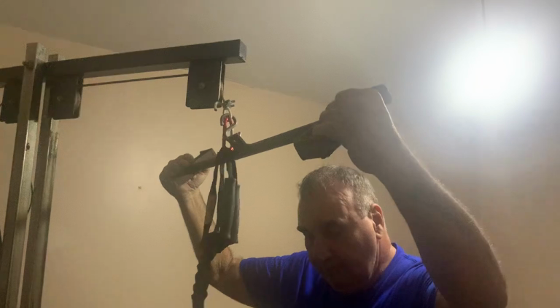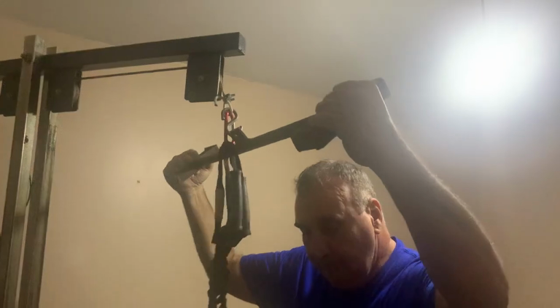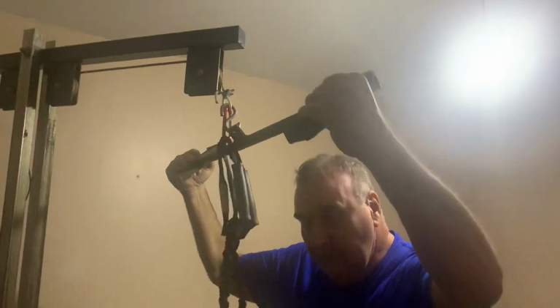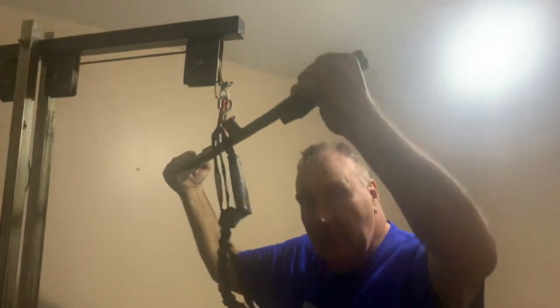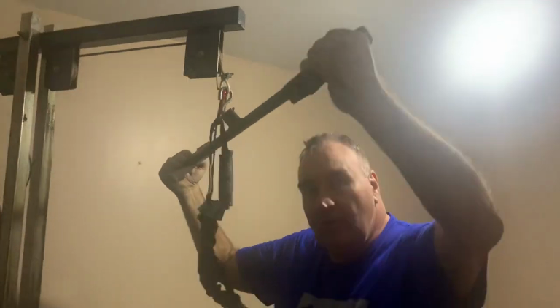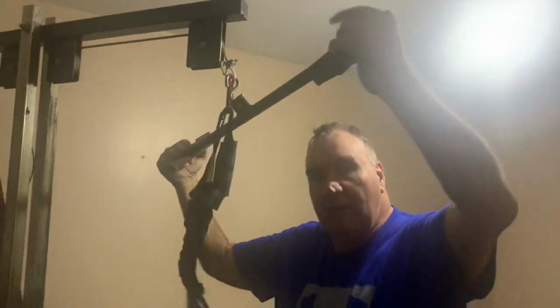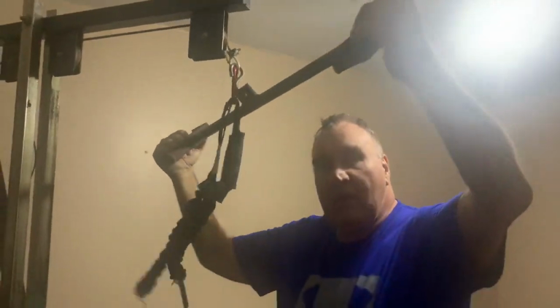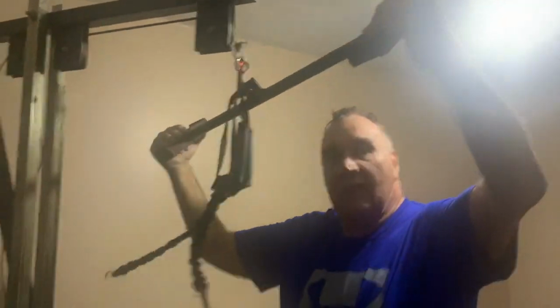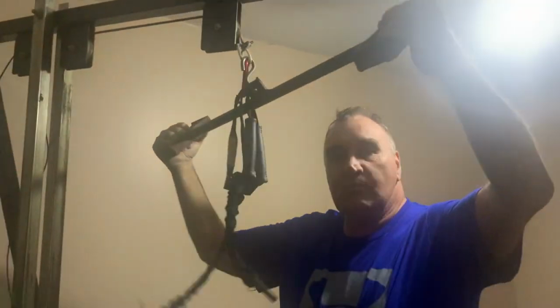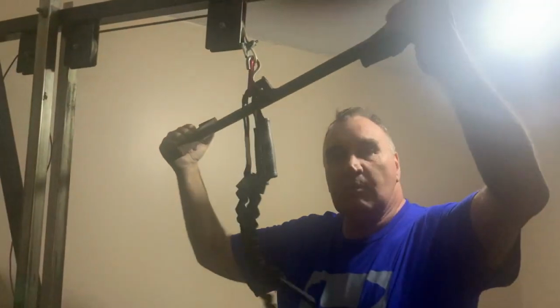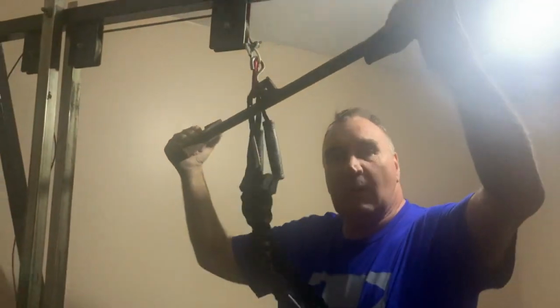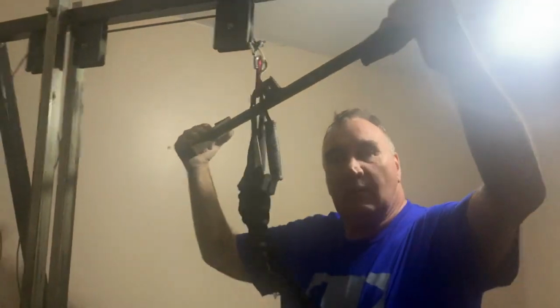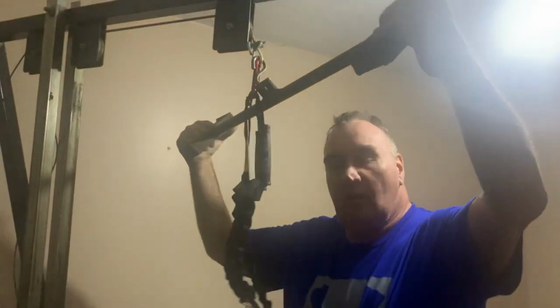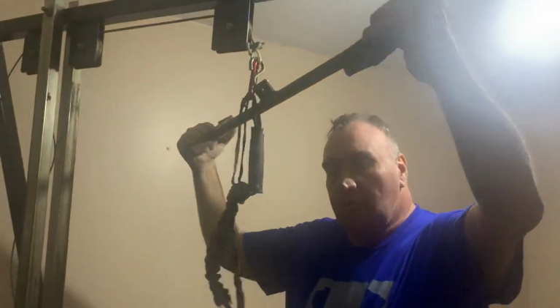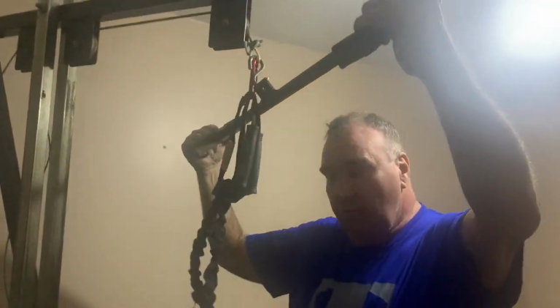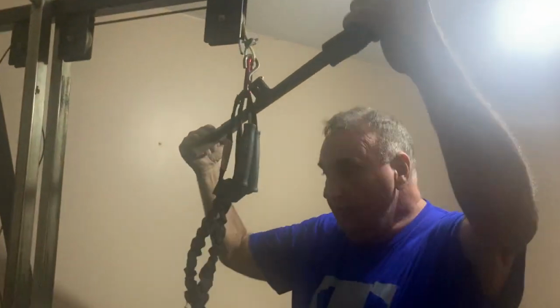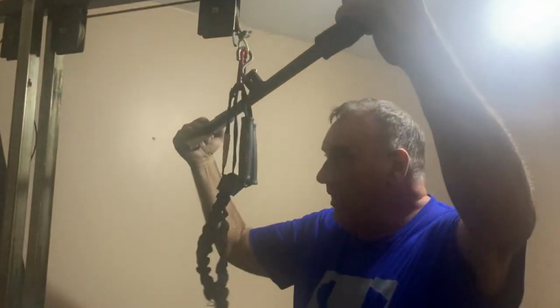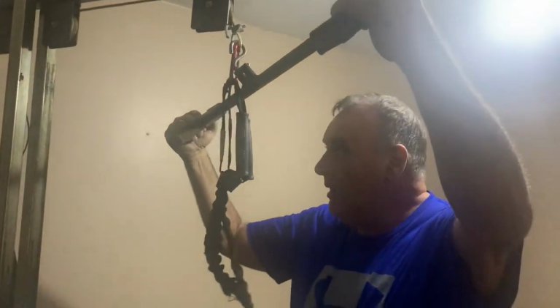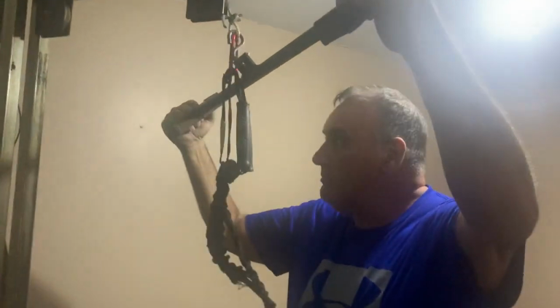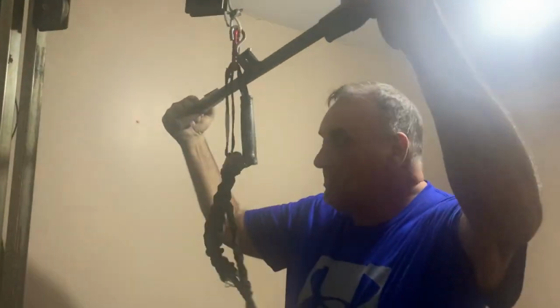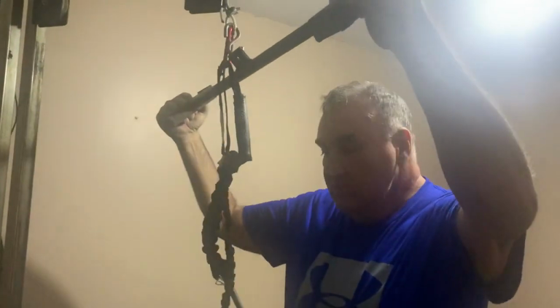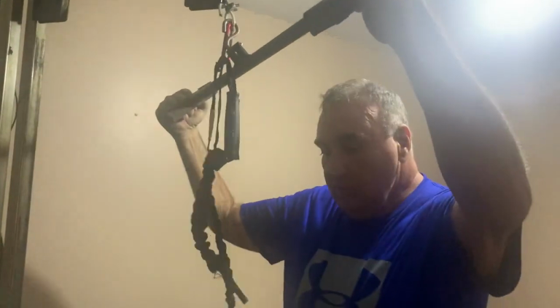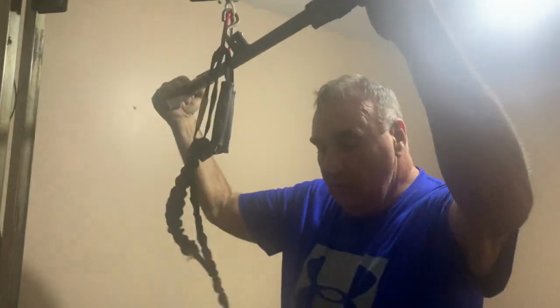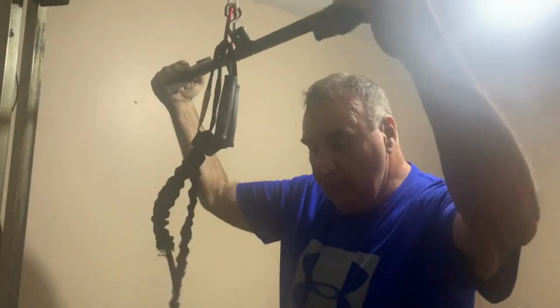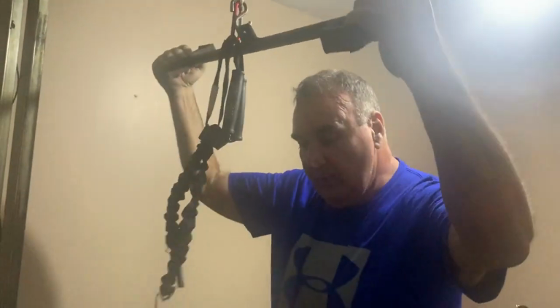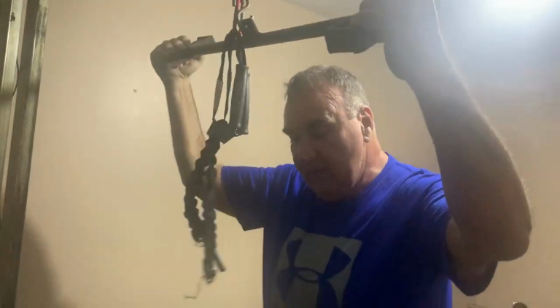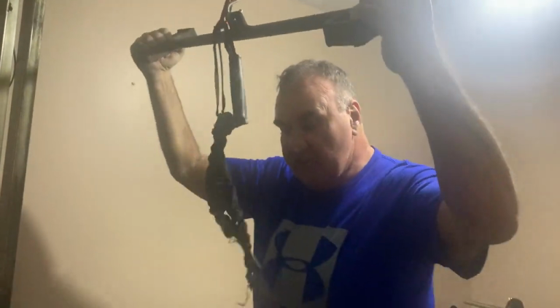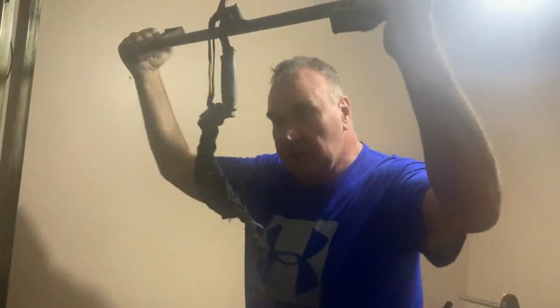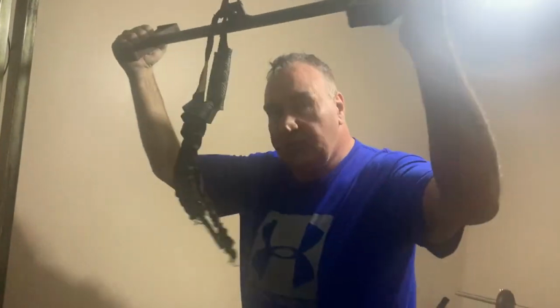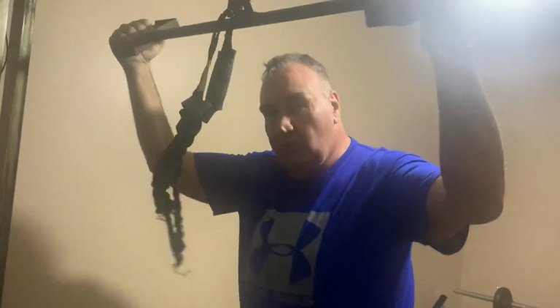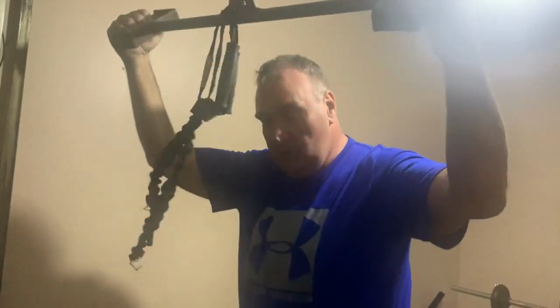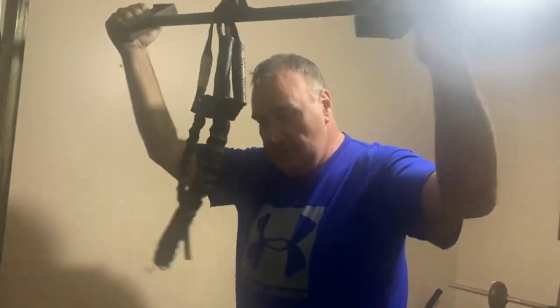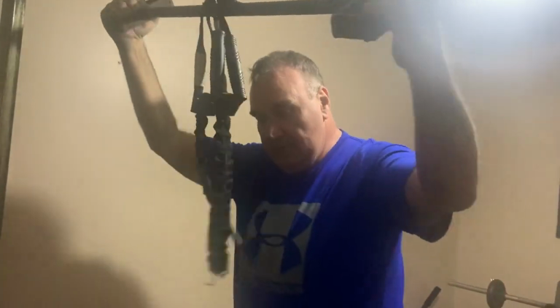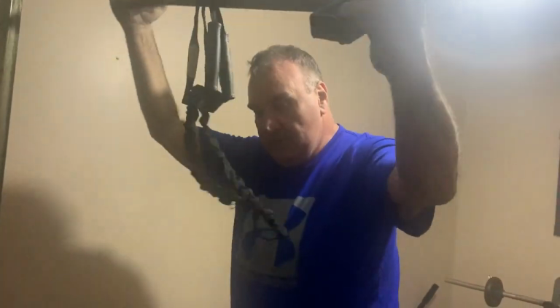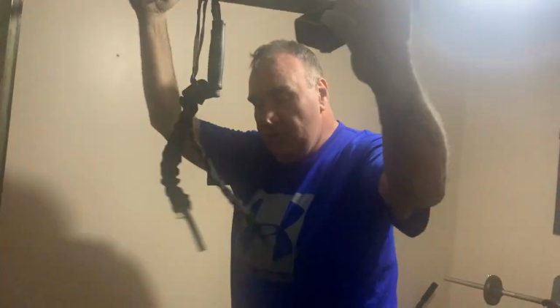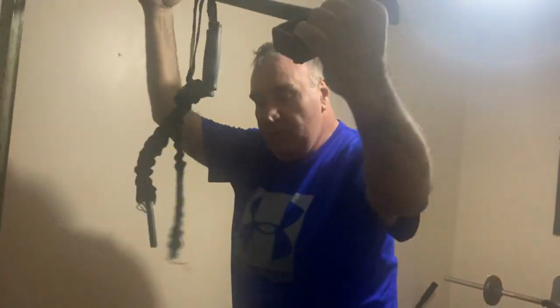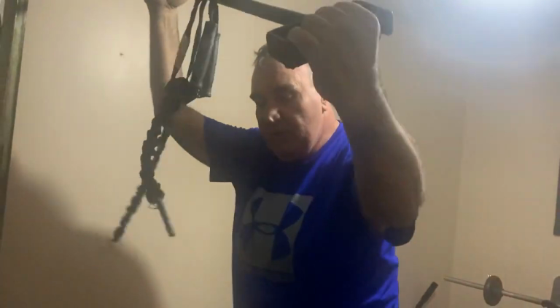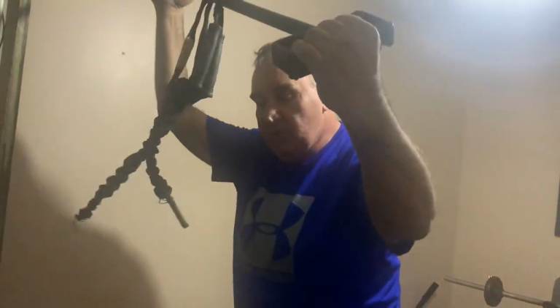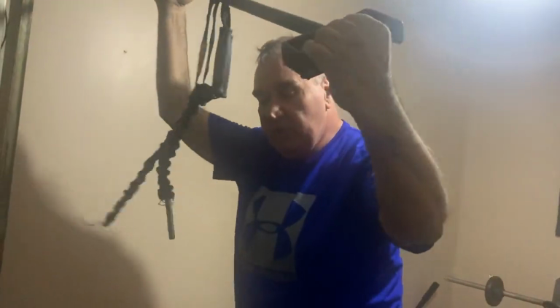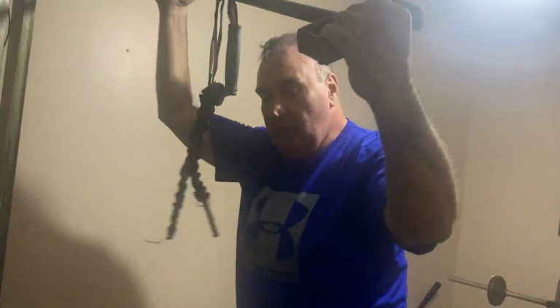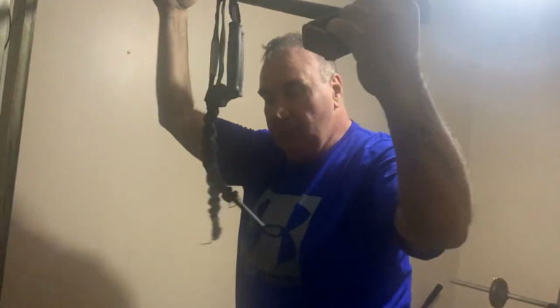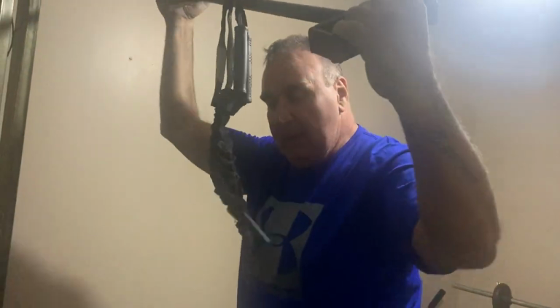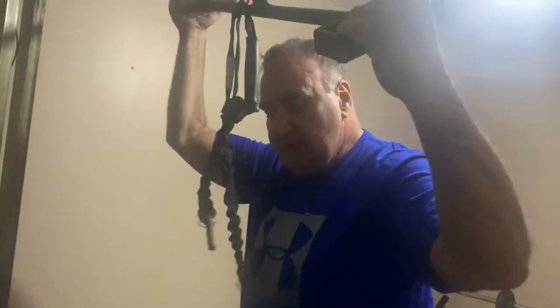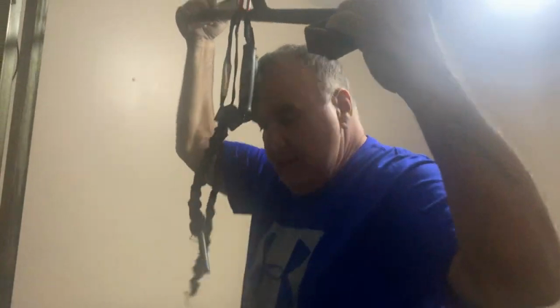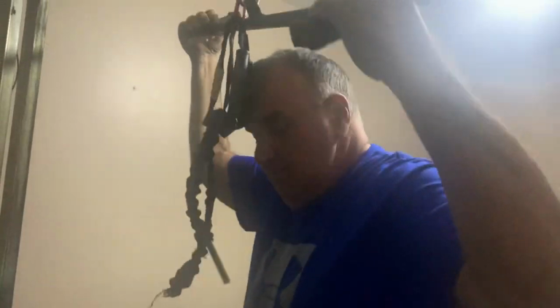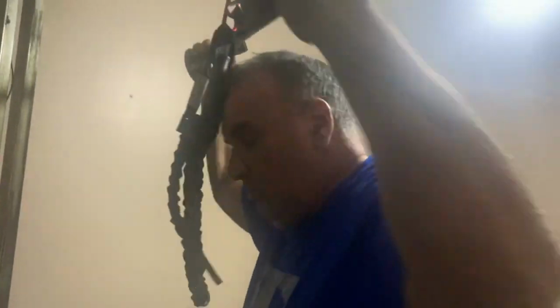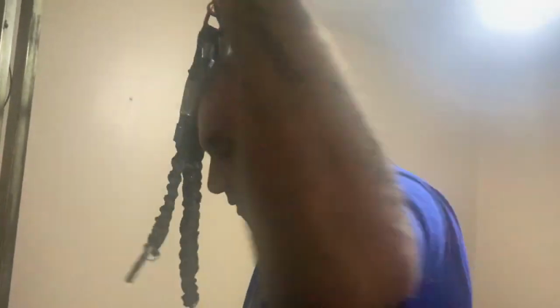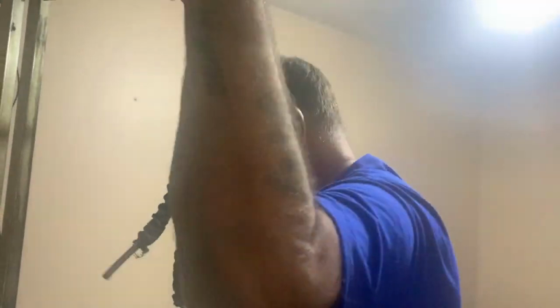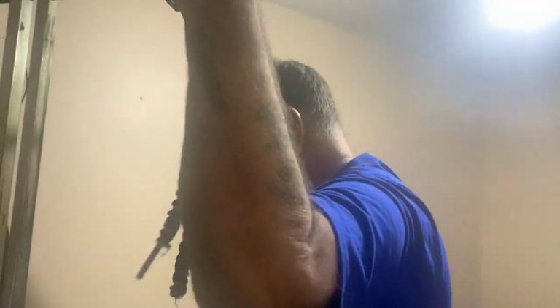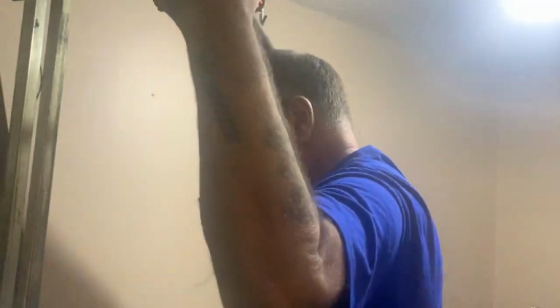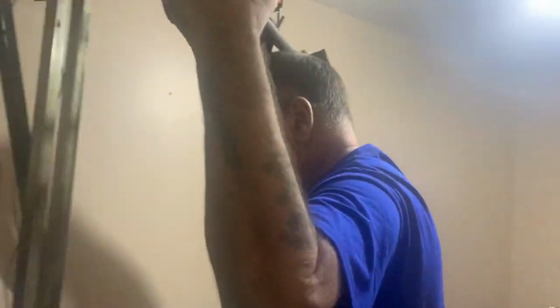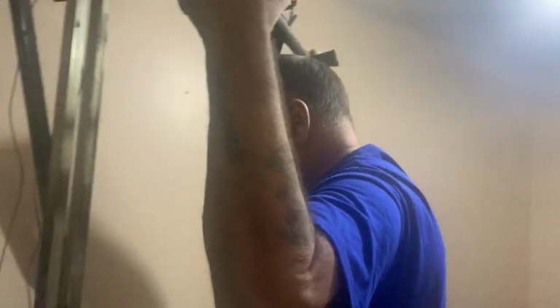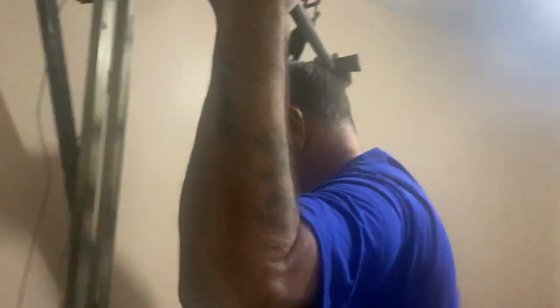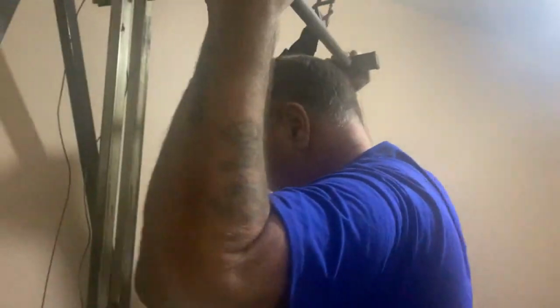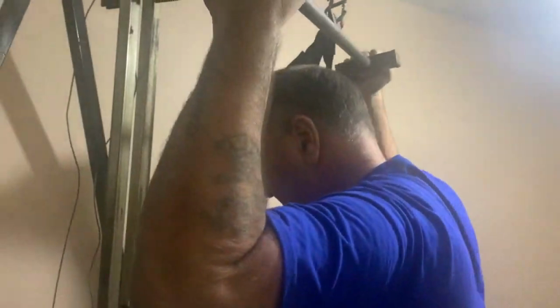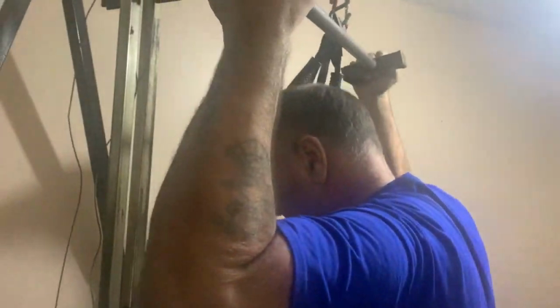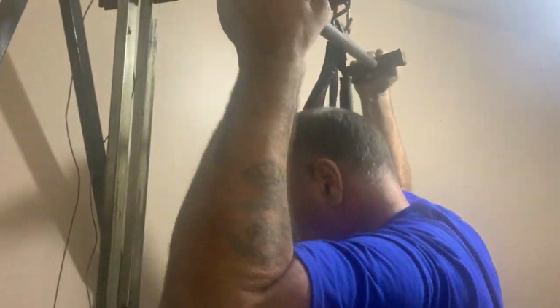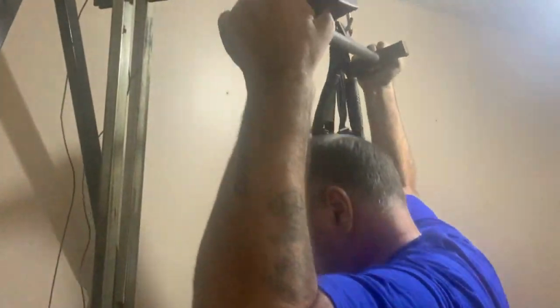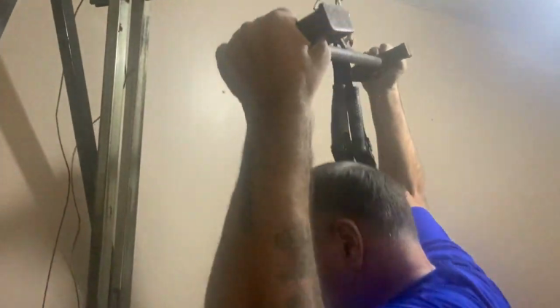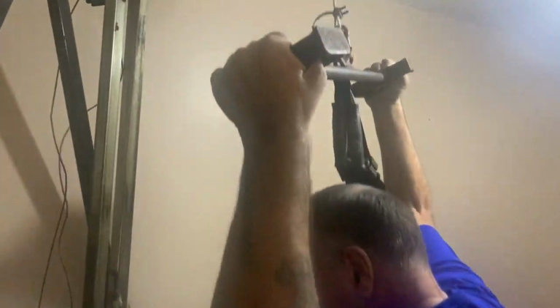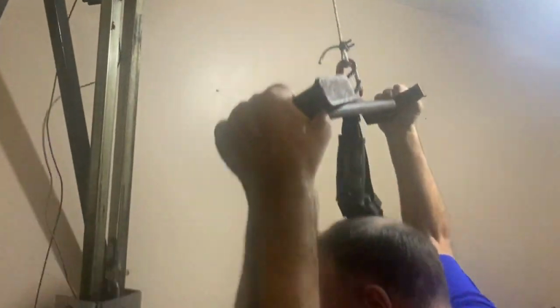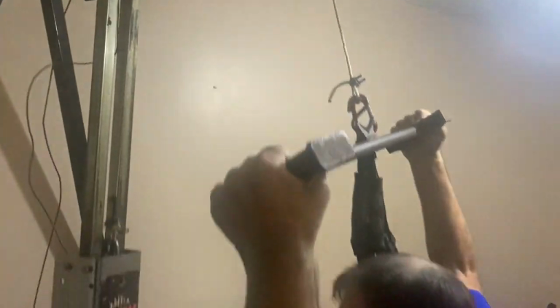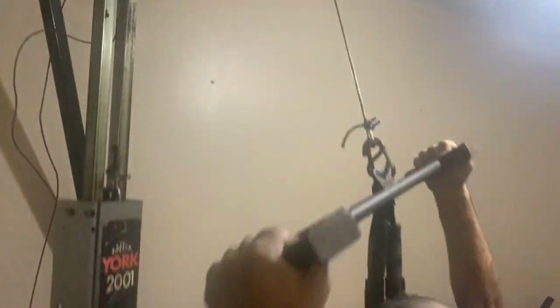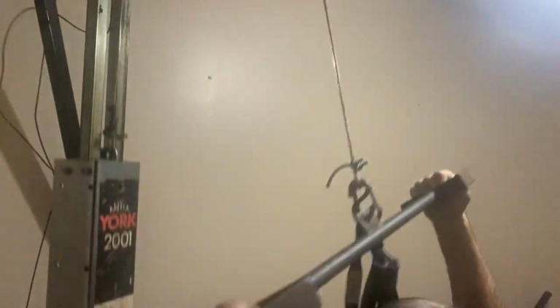Hello there guys, me and Brian Cockerill and we're going to be doing 864 lat pulldown on the lat machine. Pull down around the neck, let's drive.